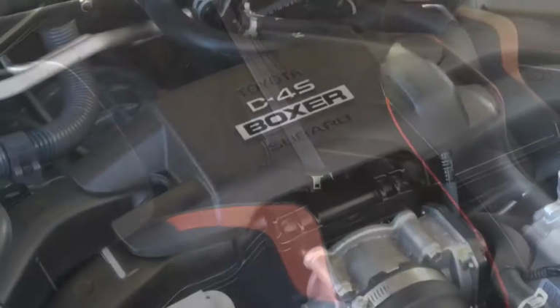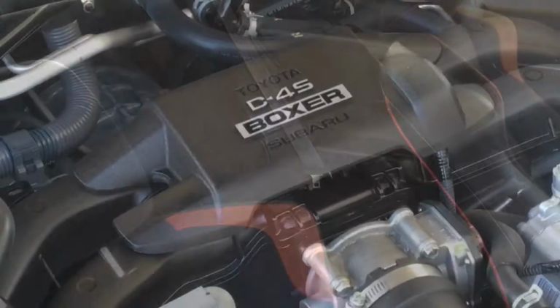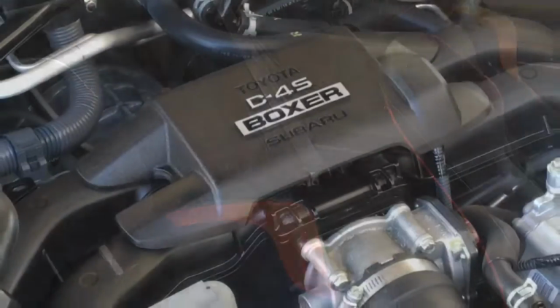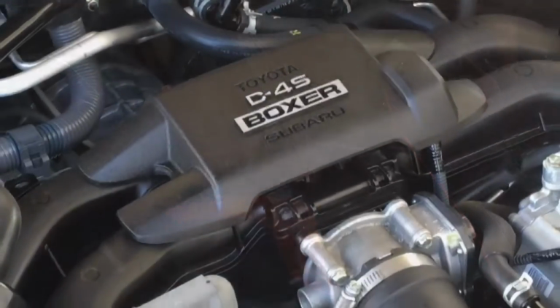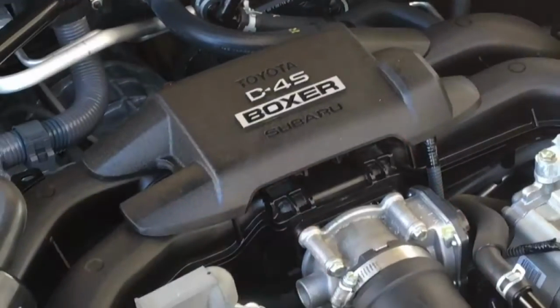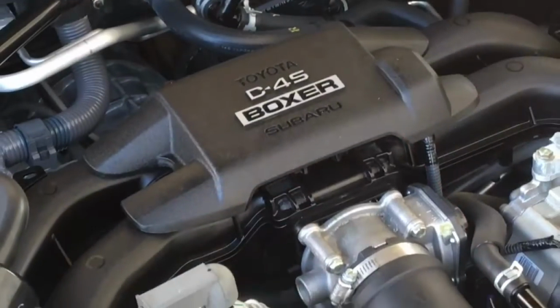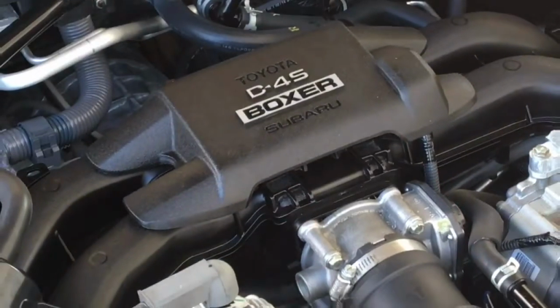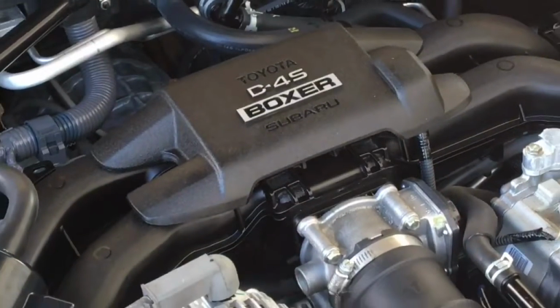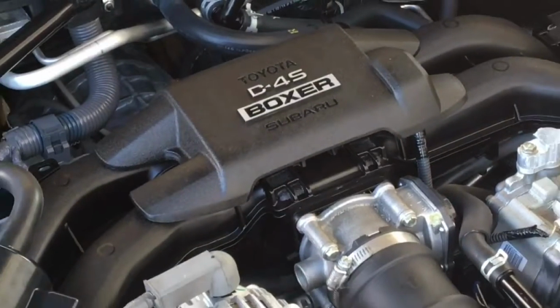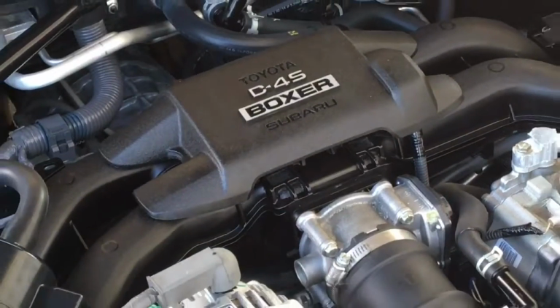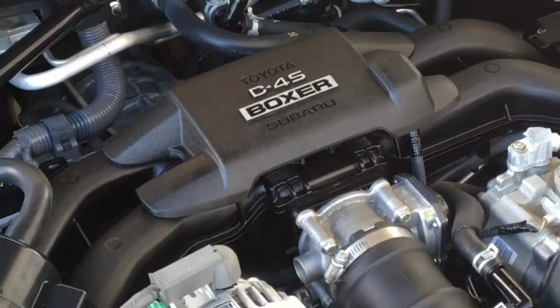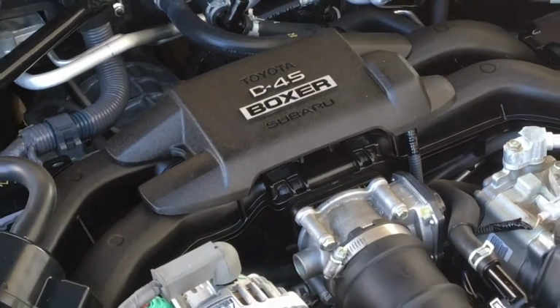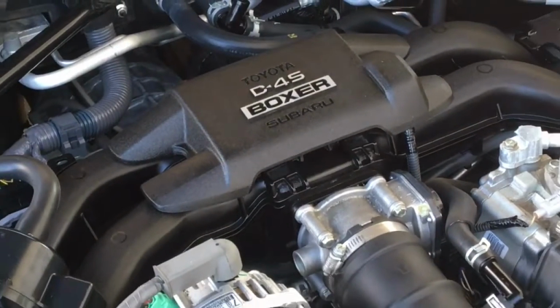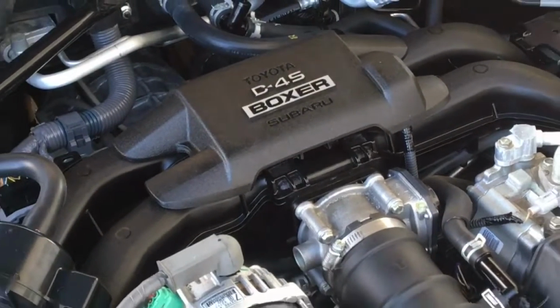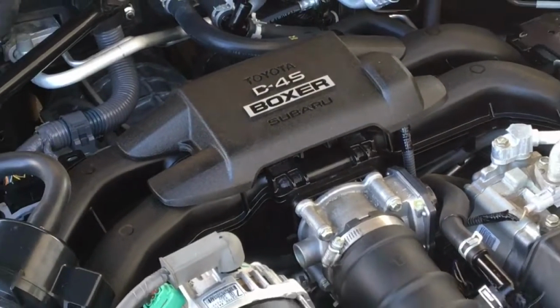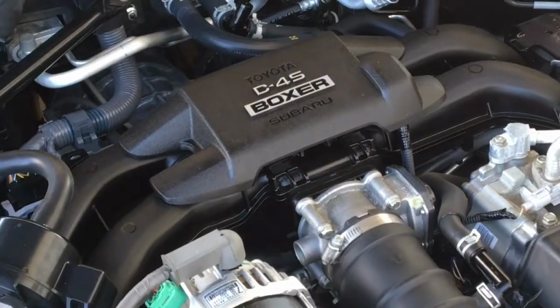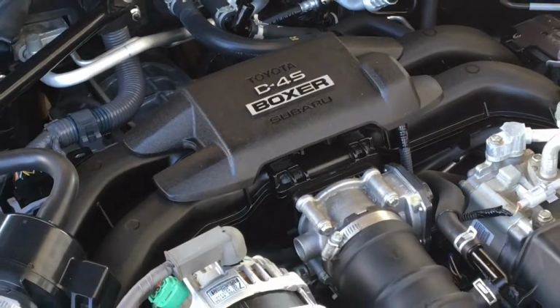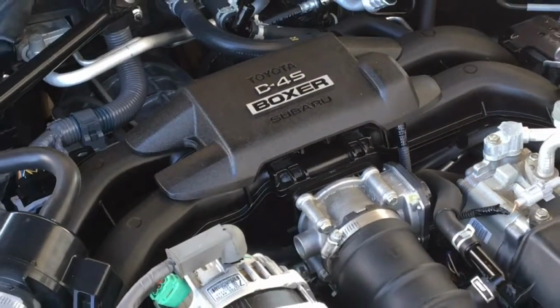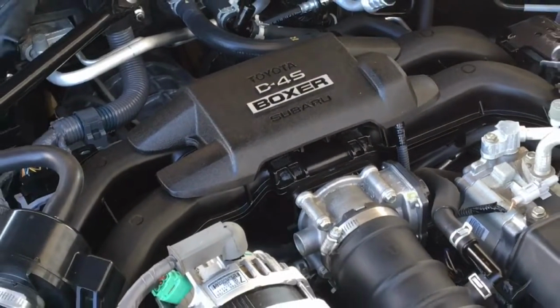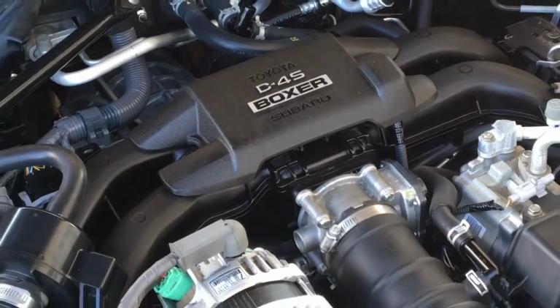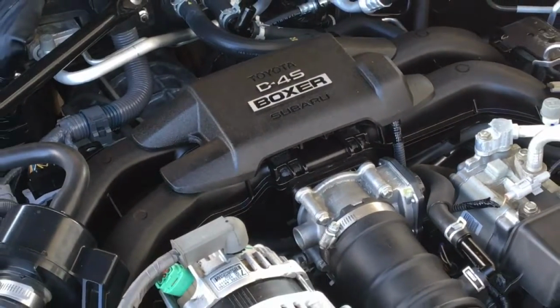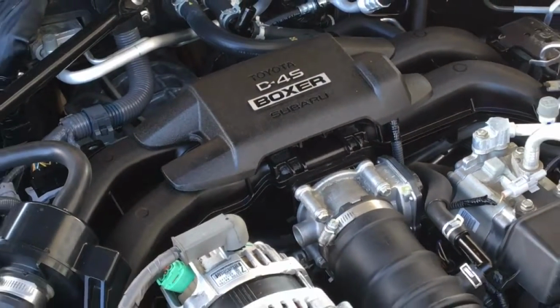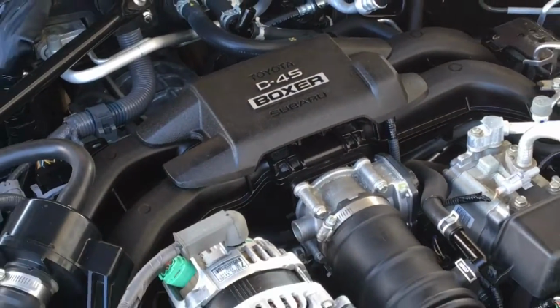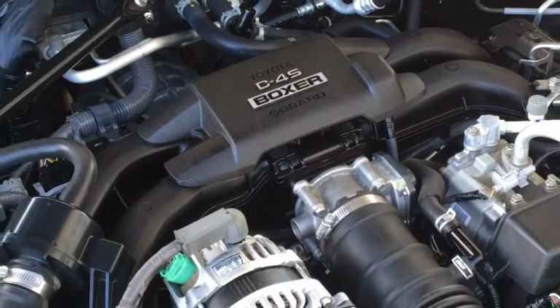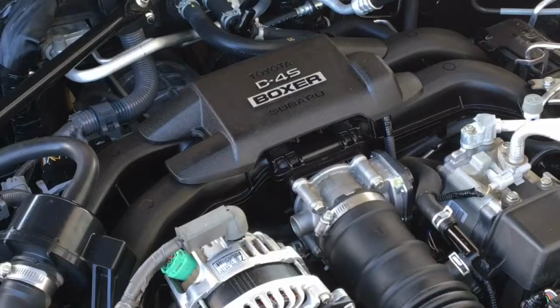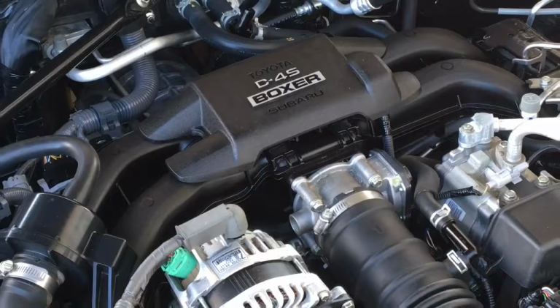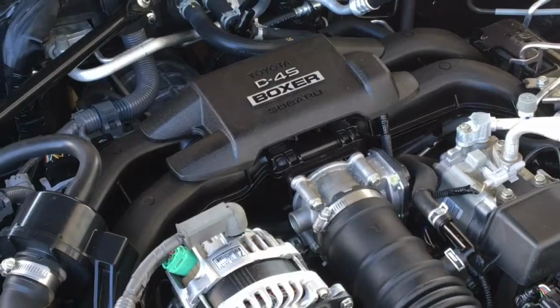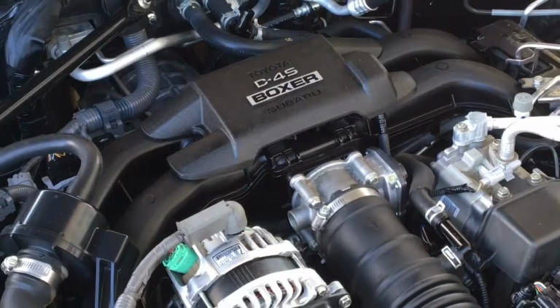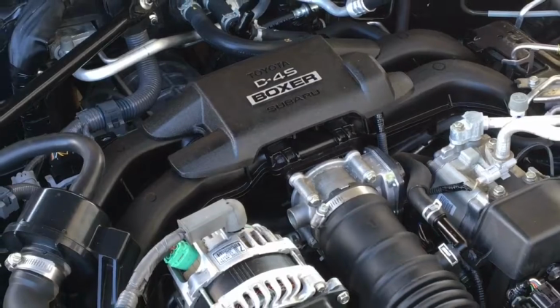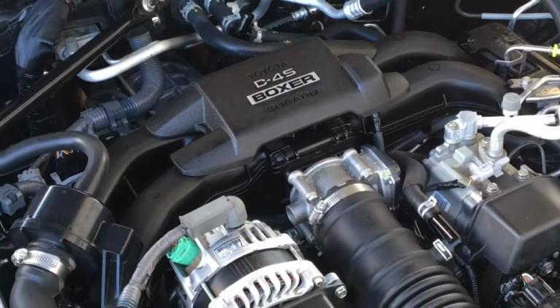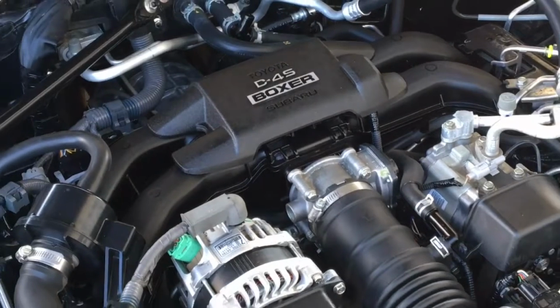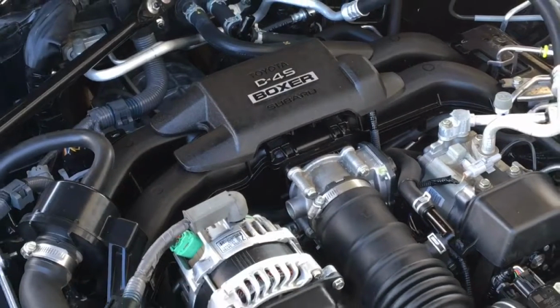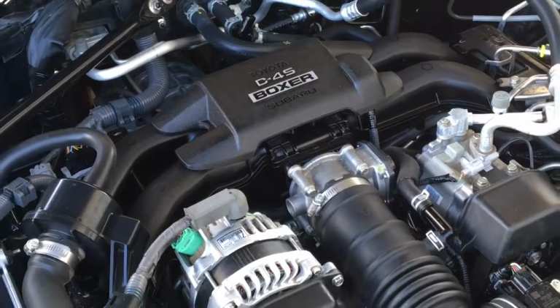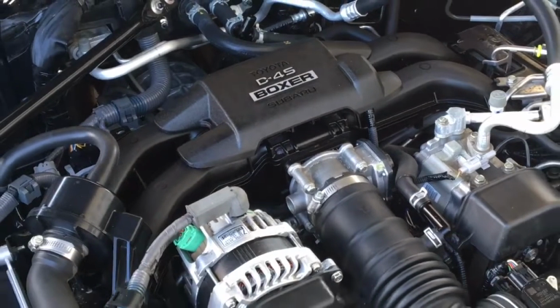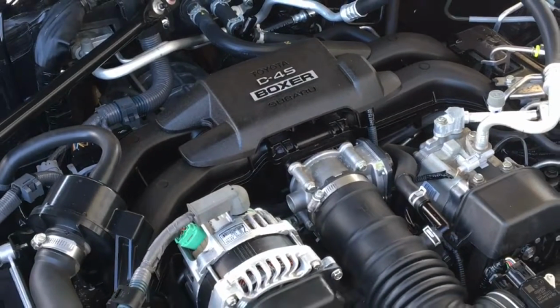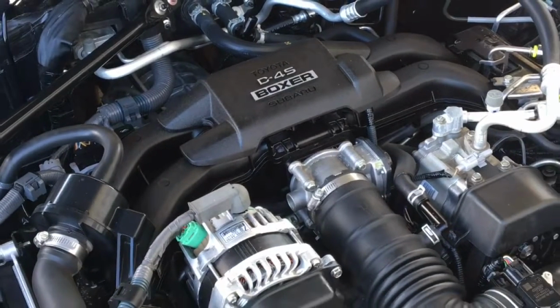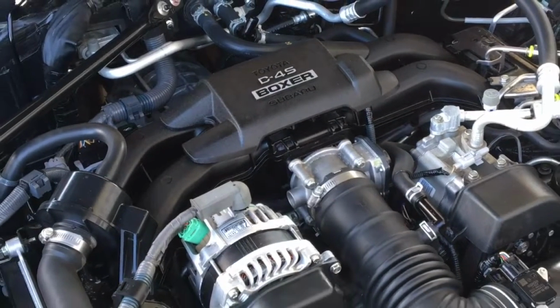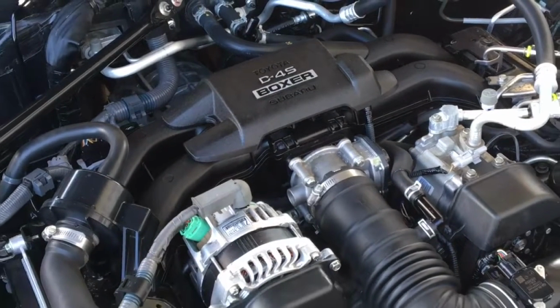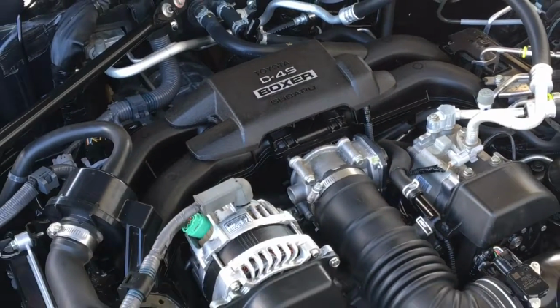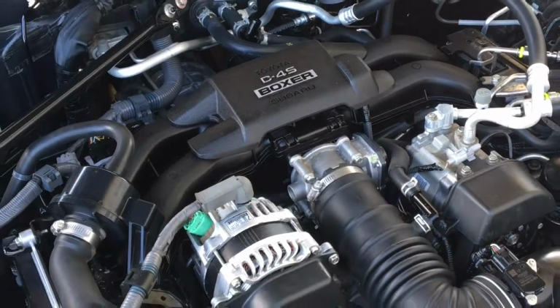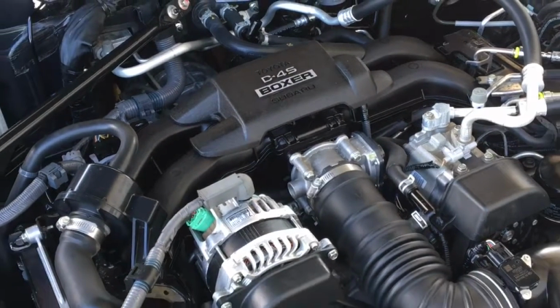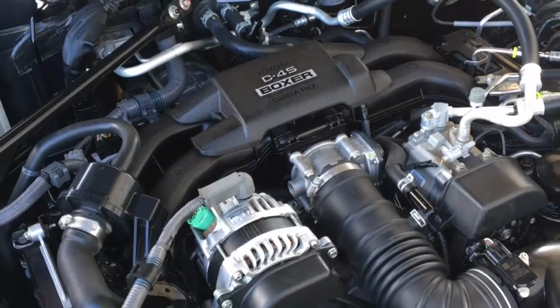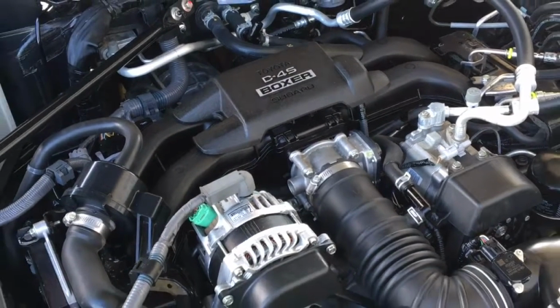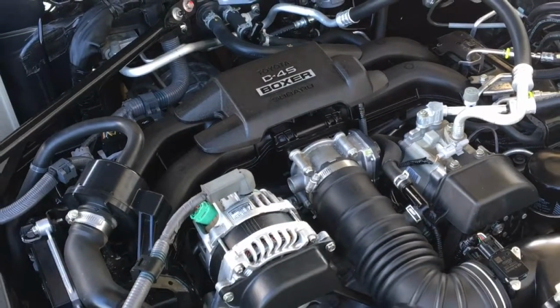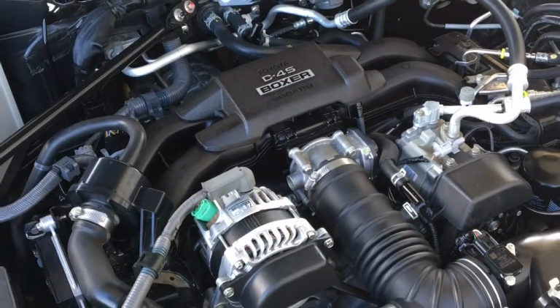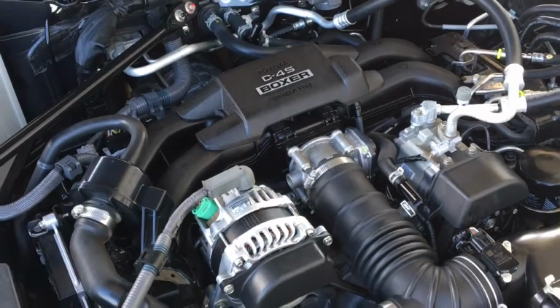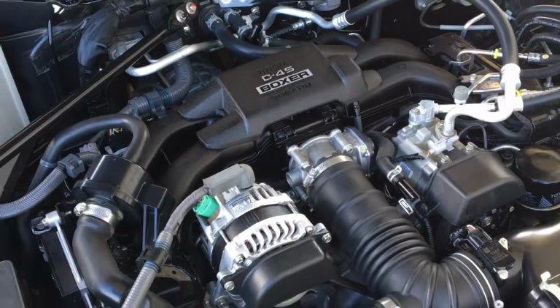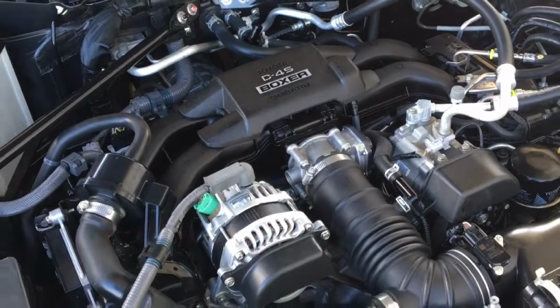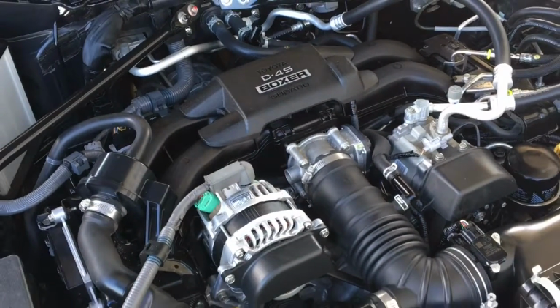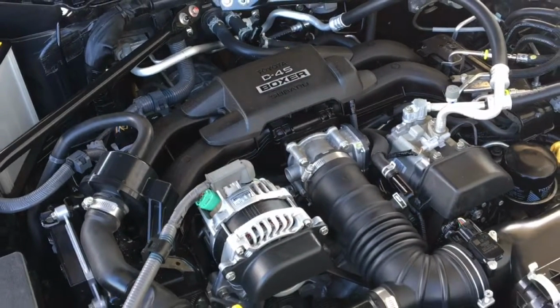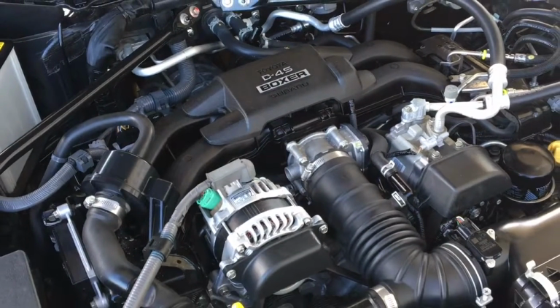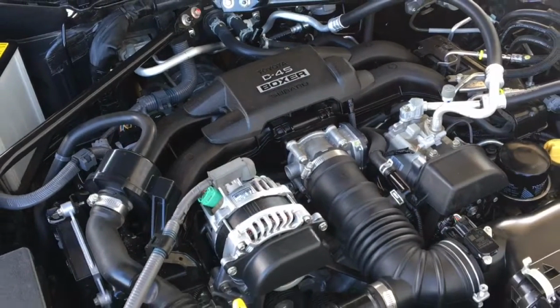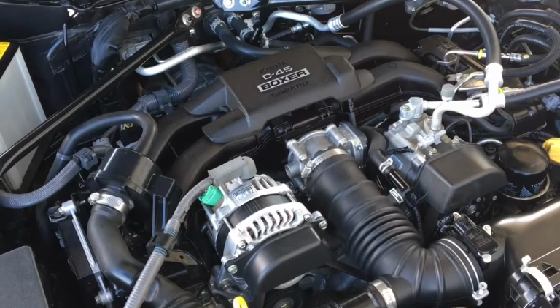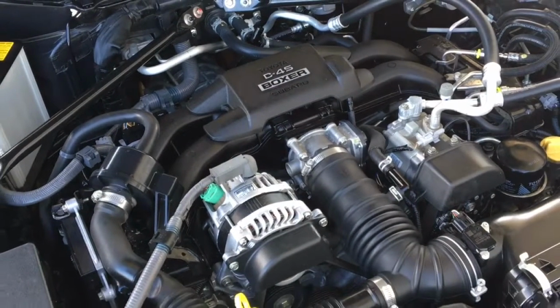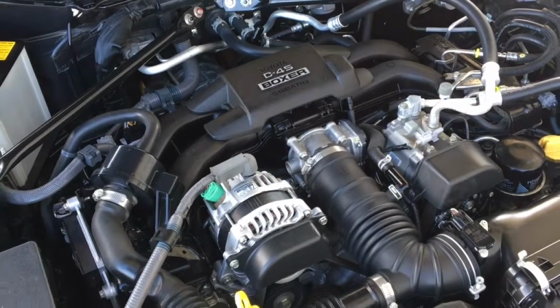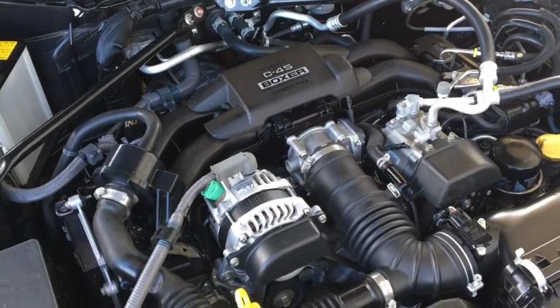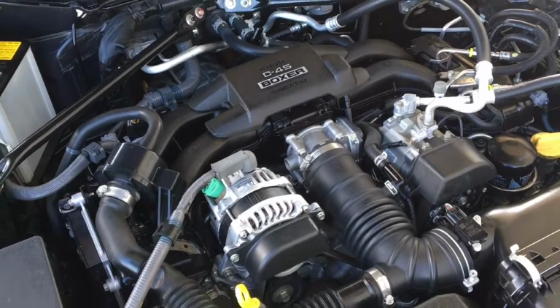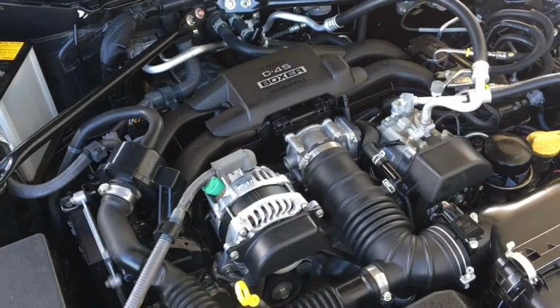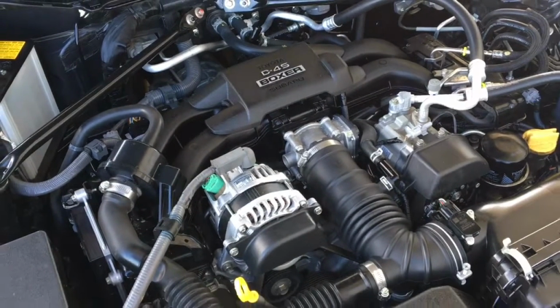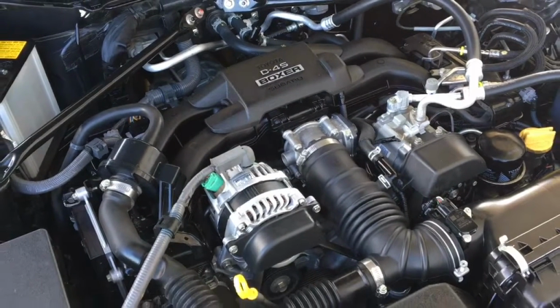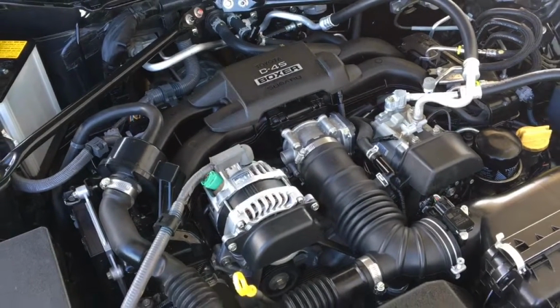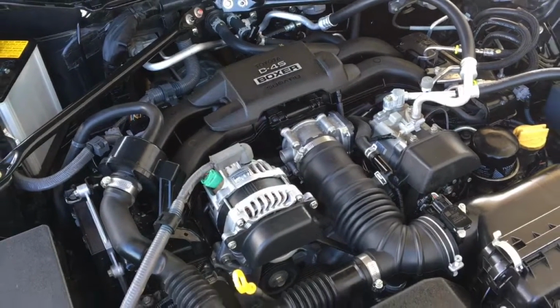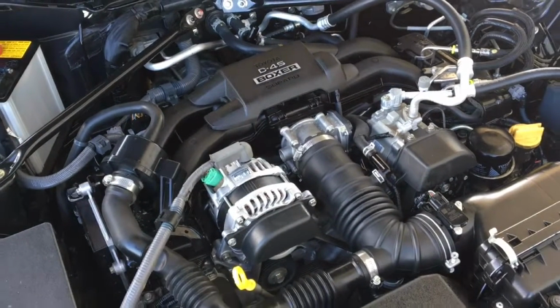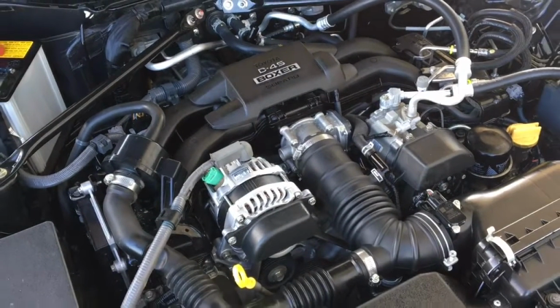The engine bay is factory fresh and power comes from a 4-cylinder boxer engine mated to a 6-speed standard transmission and rear wheel drive.